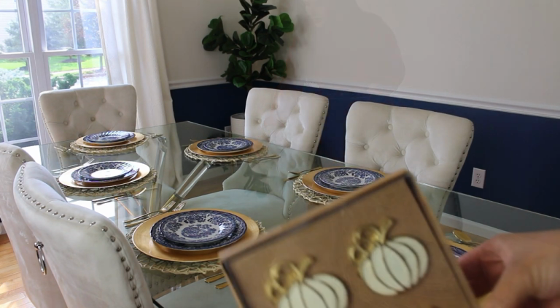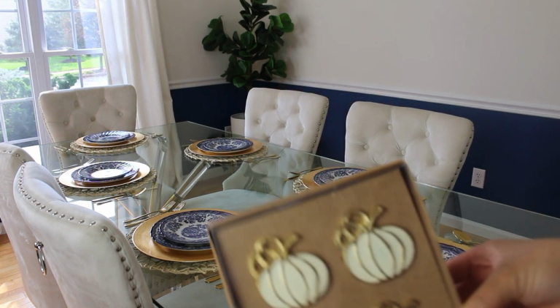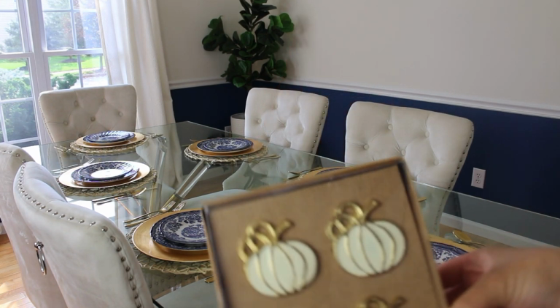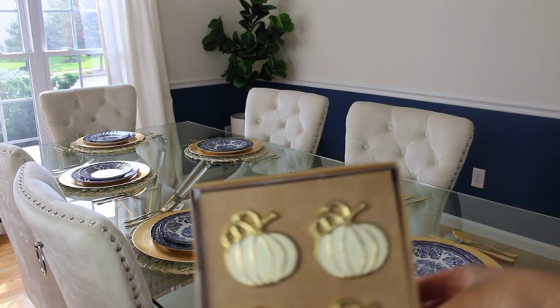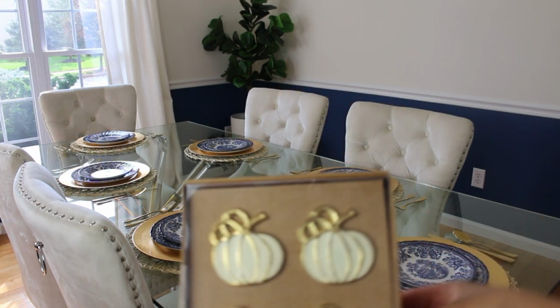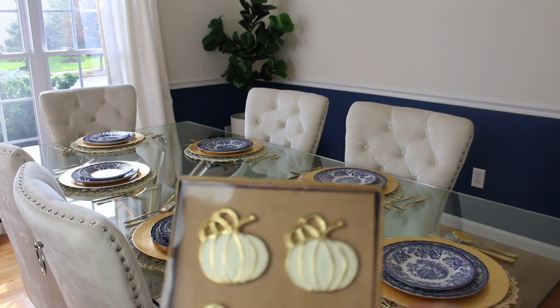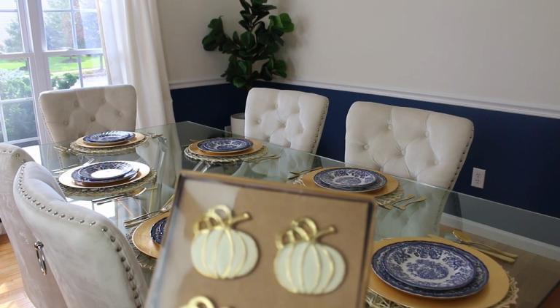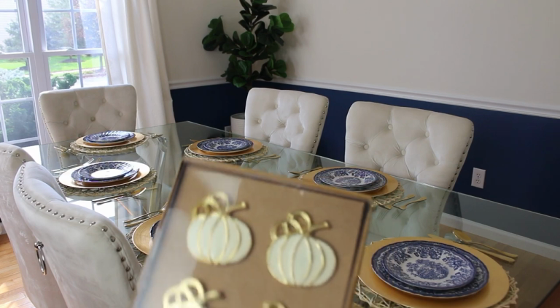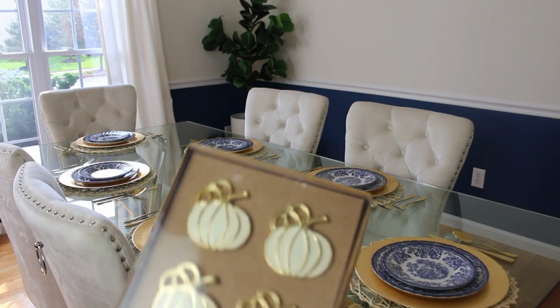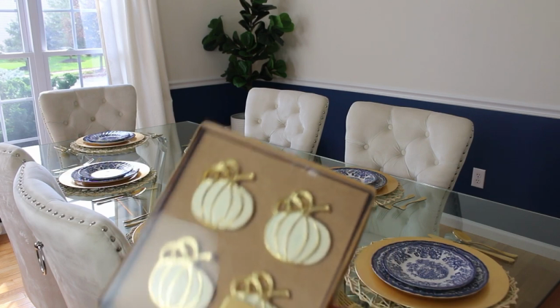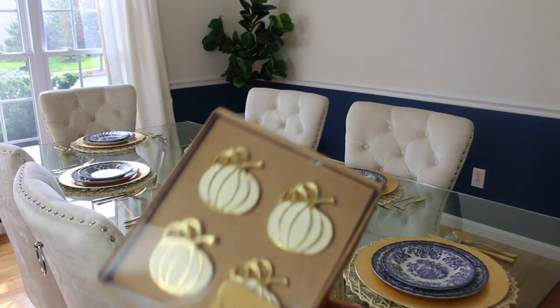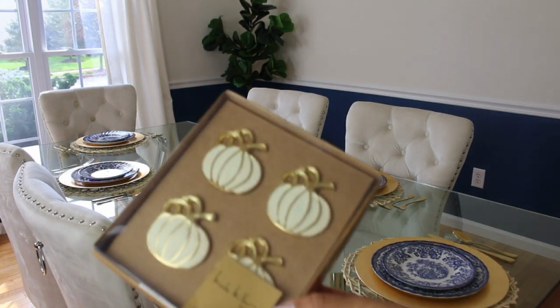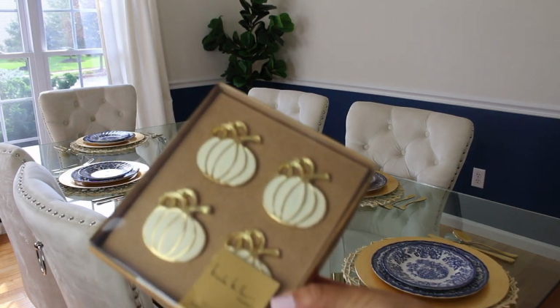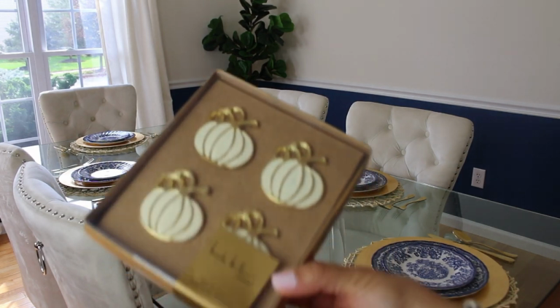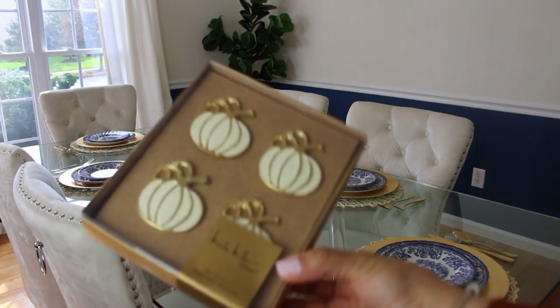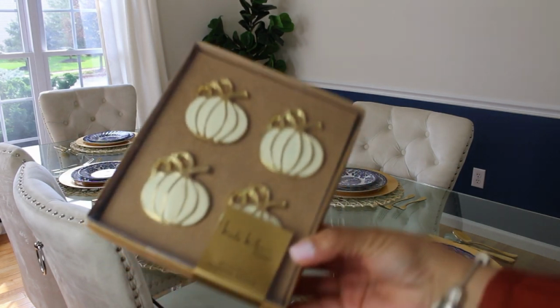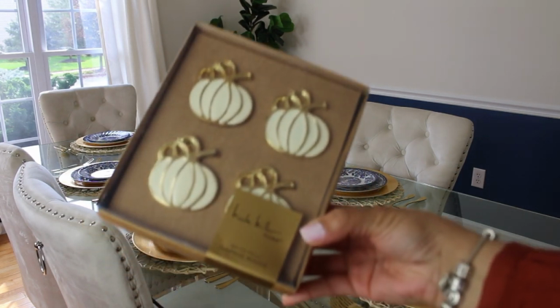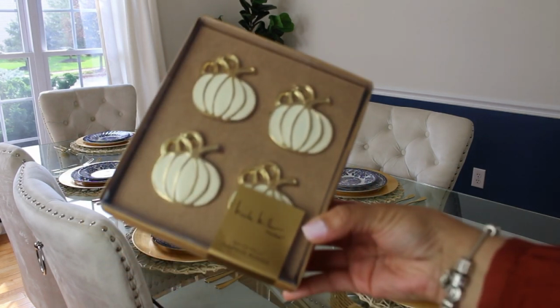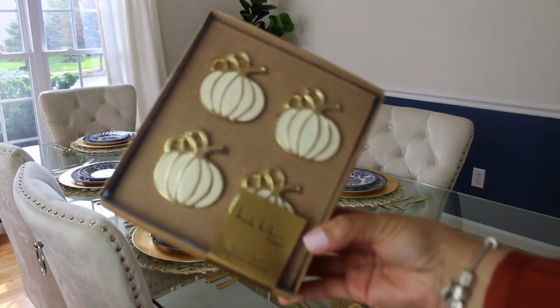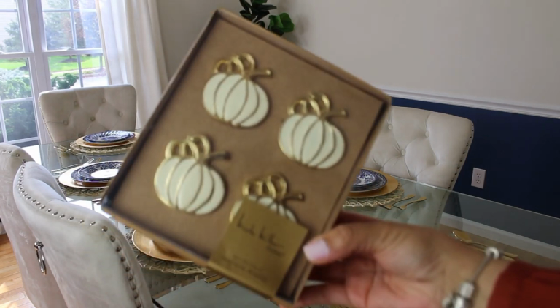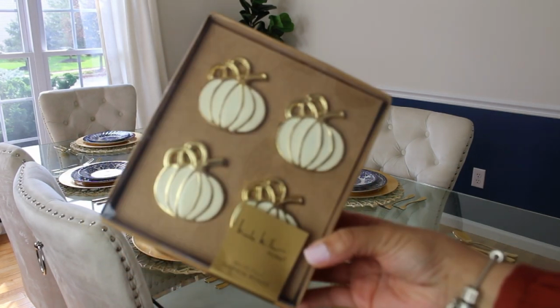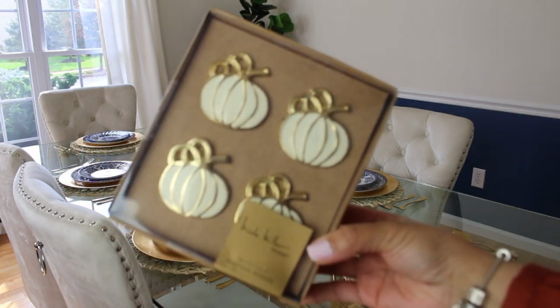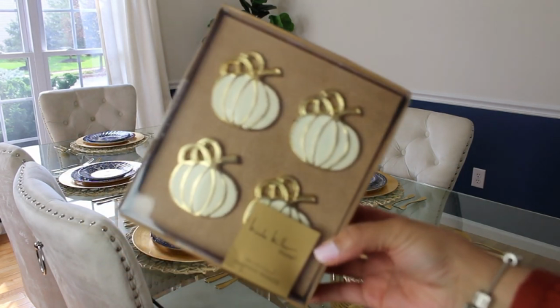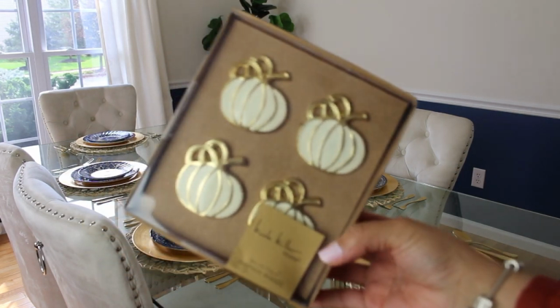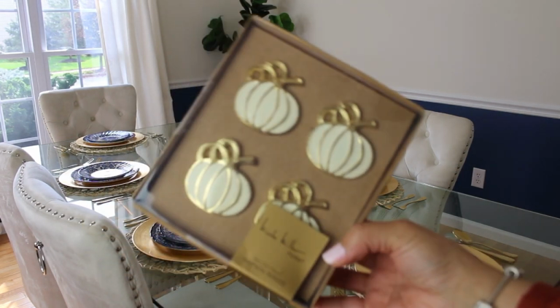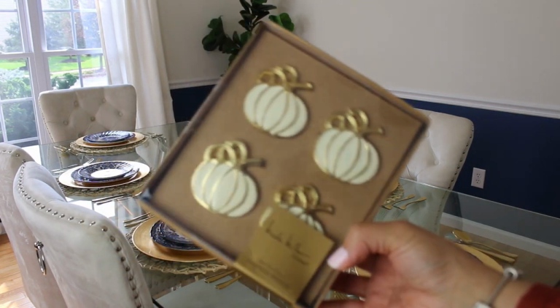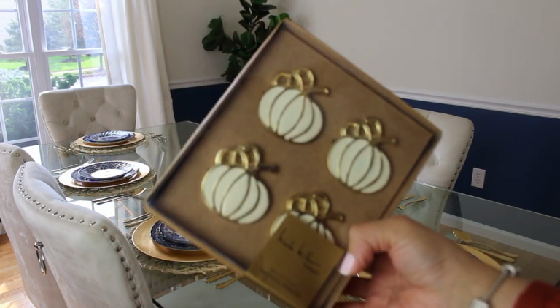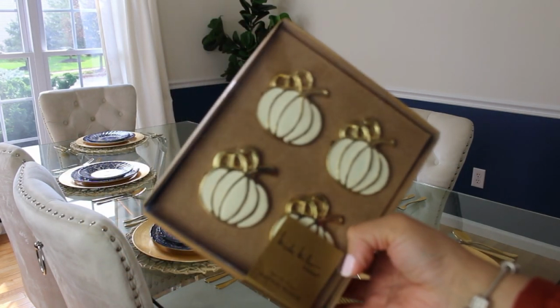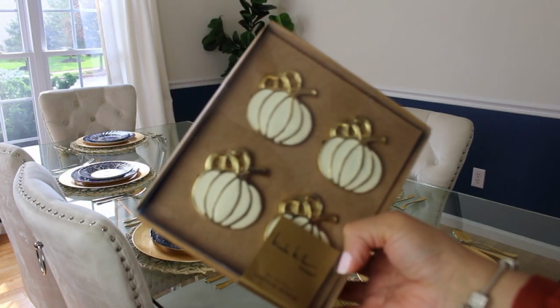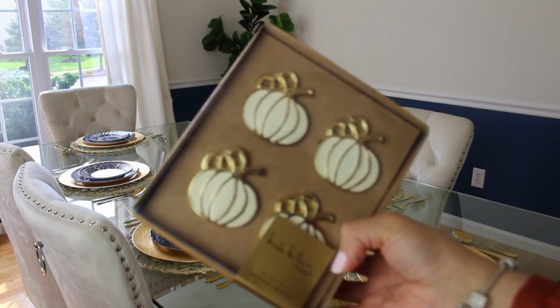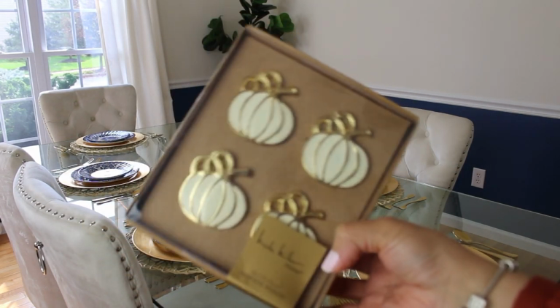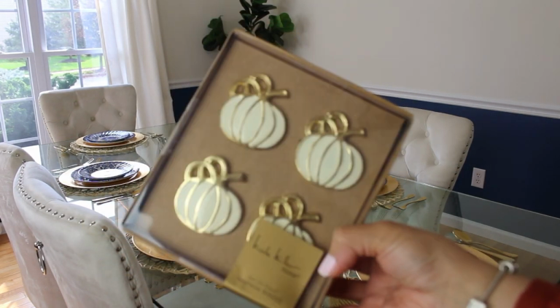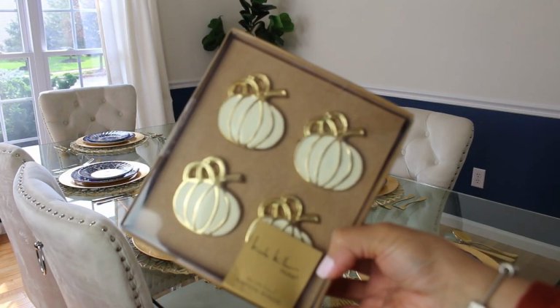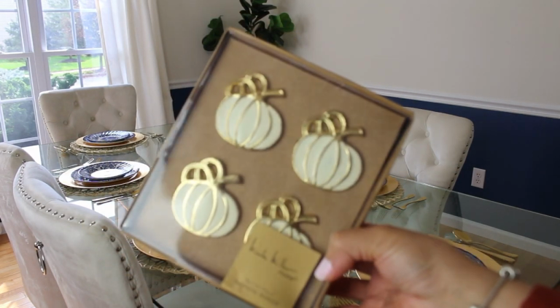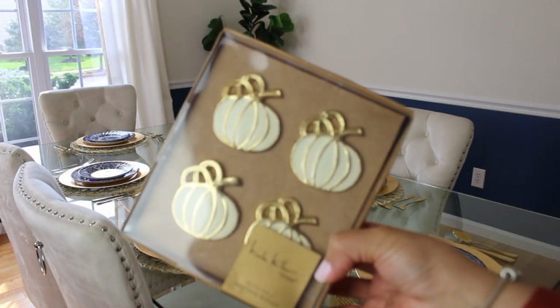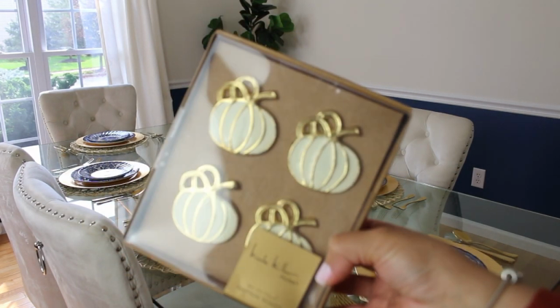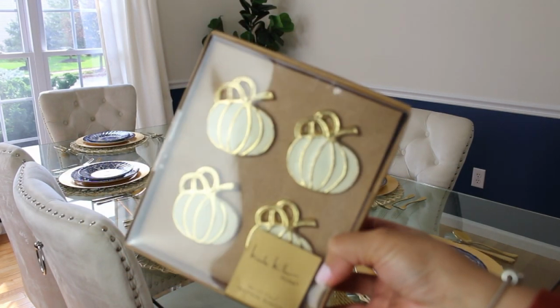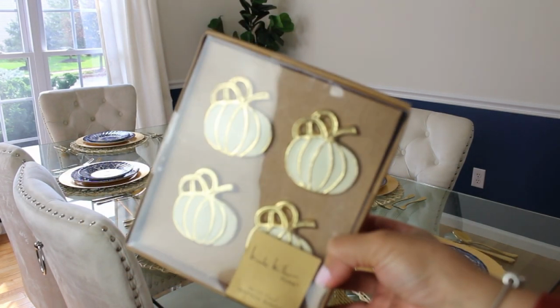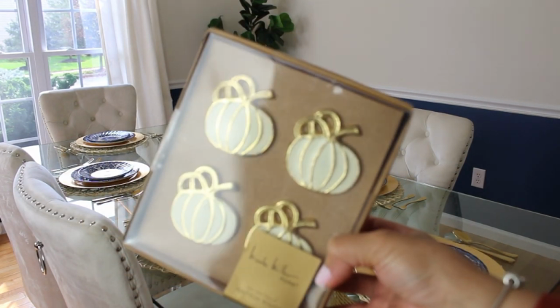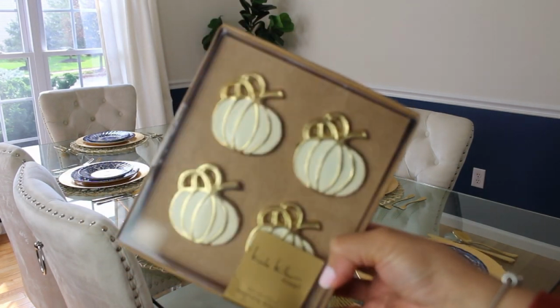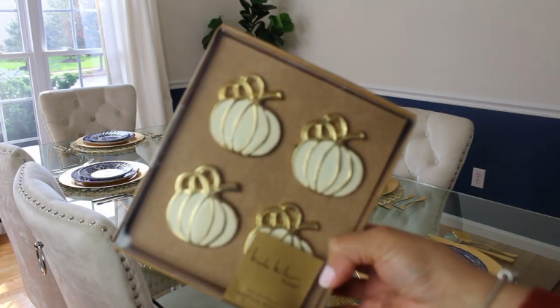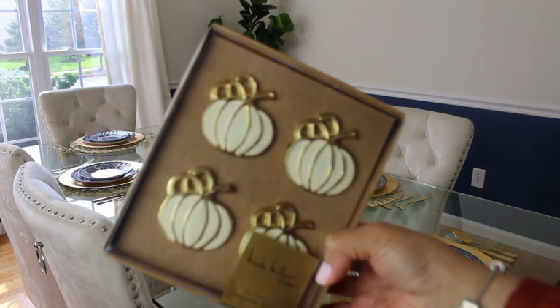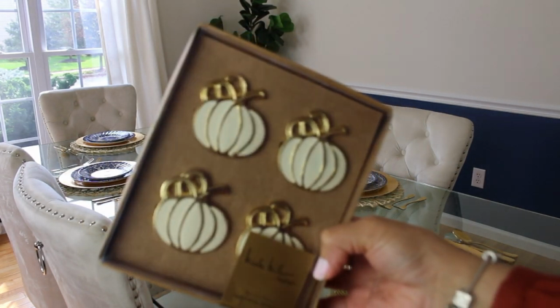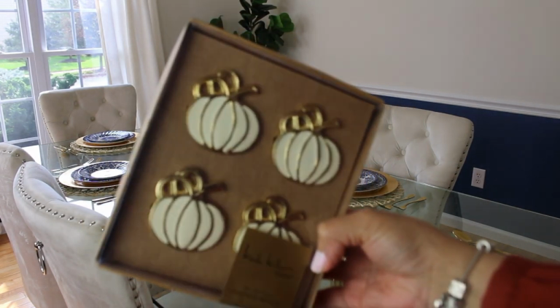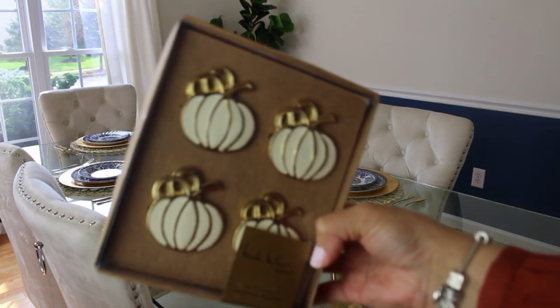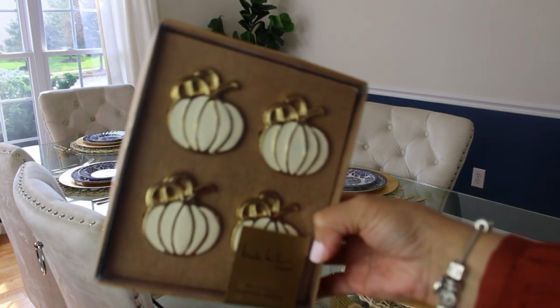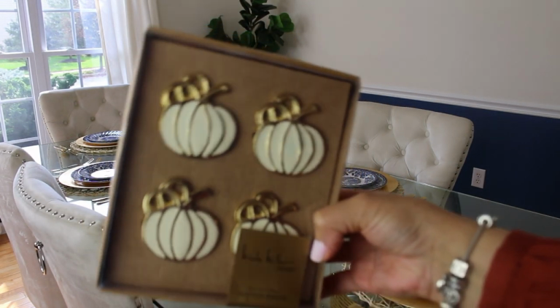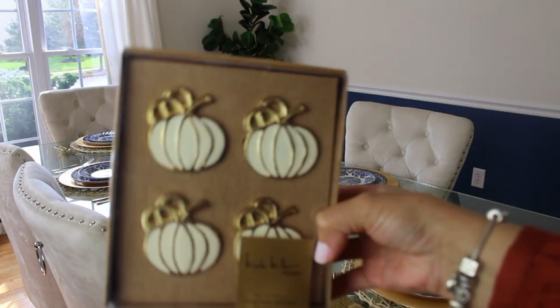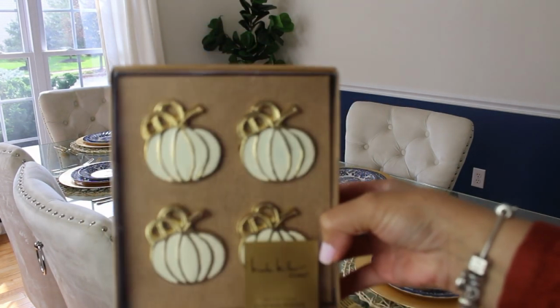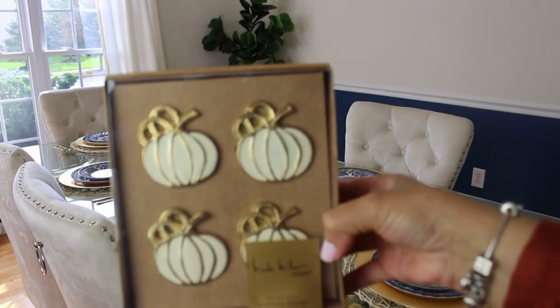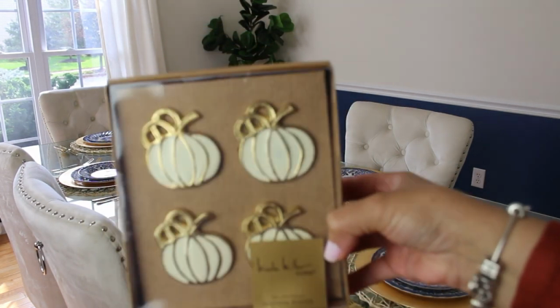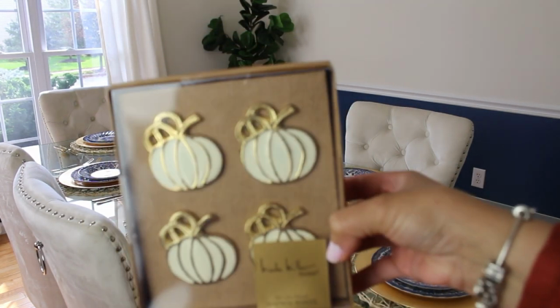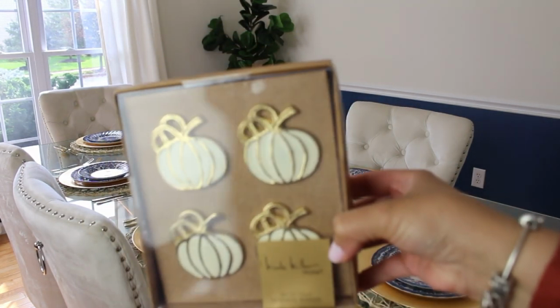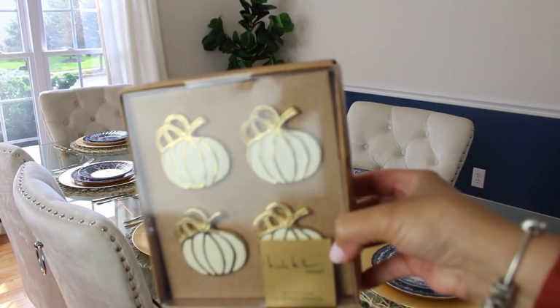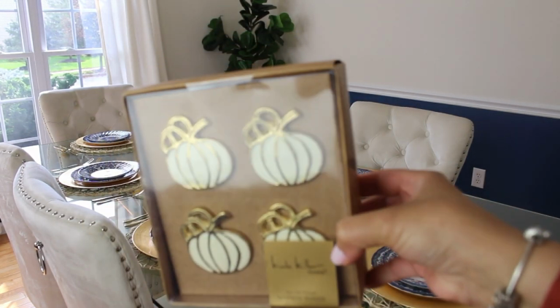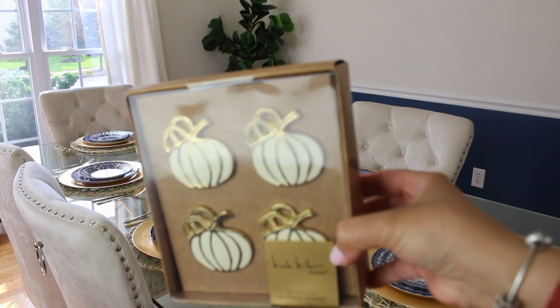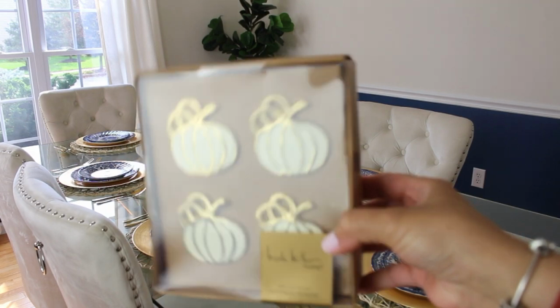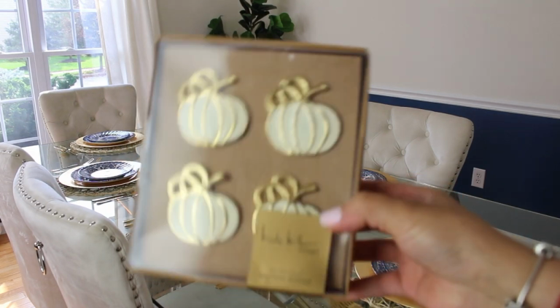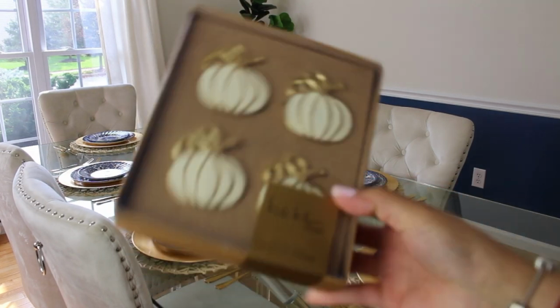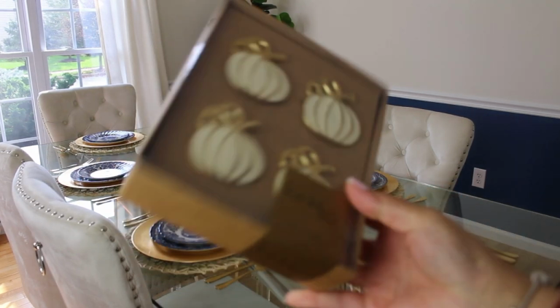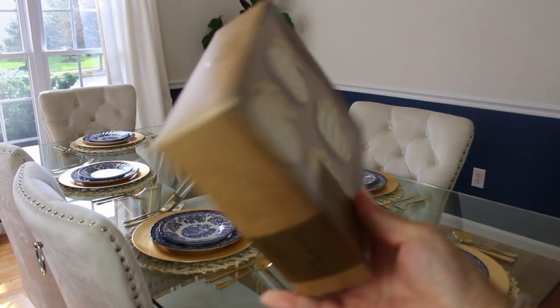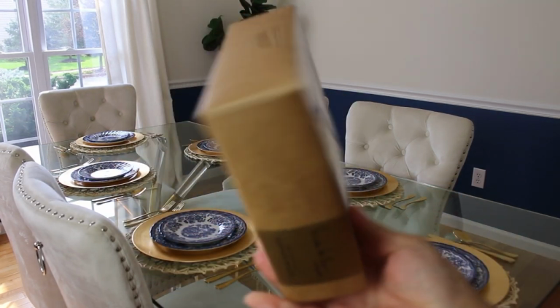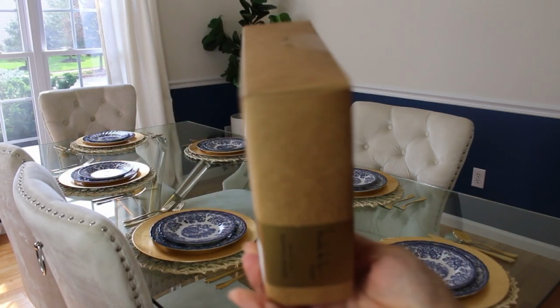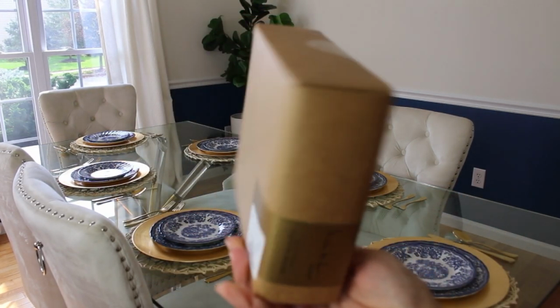For our napkin rings I'm going to use these pretty golden ivory pumpkin rings that I bought at HomeGoods back in August.